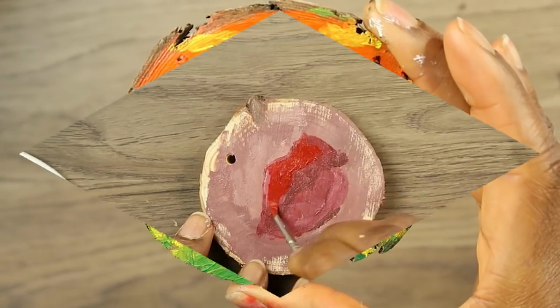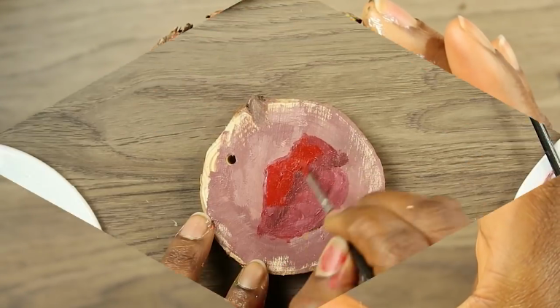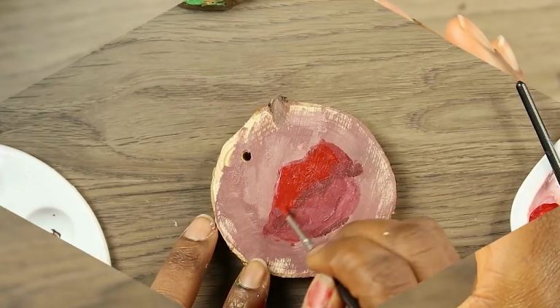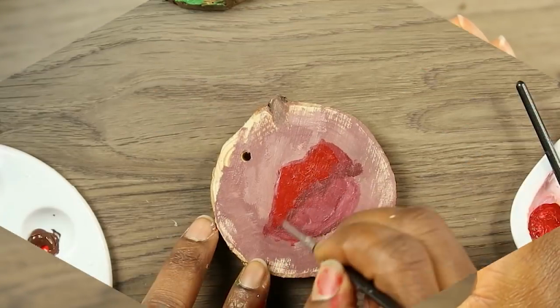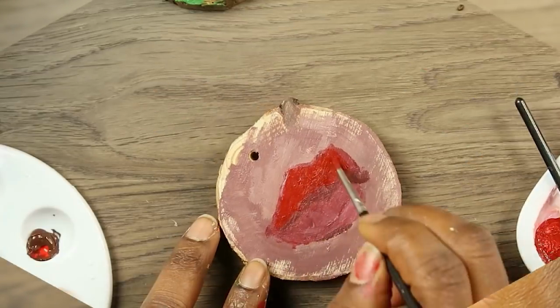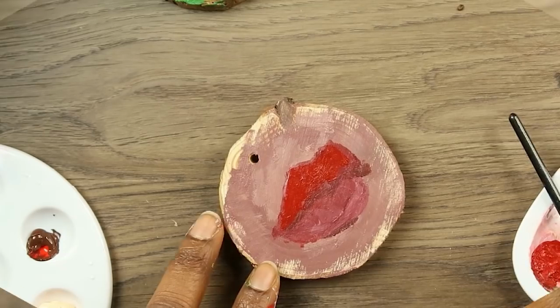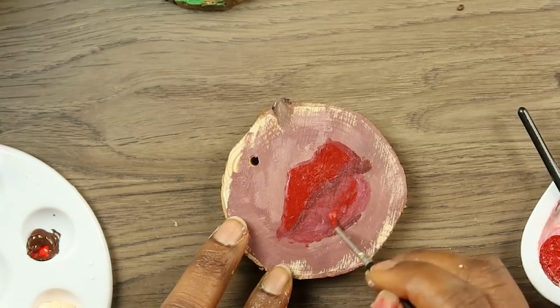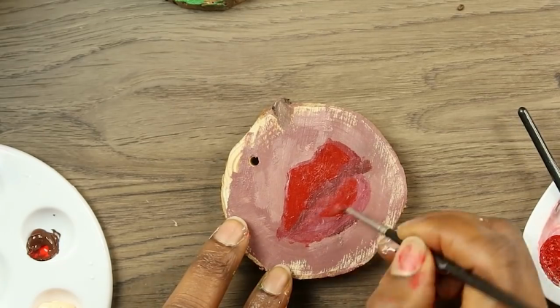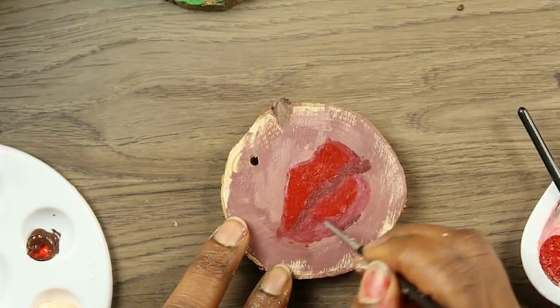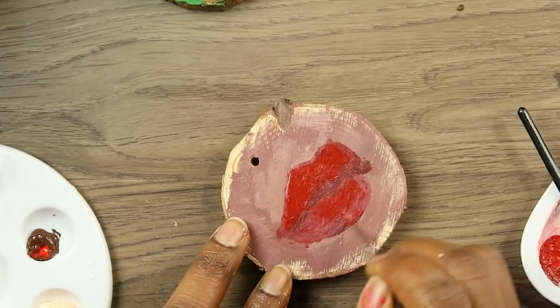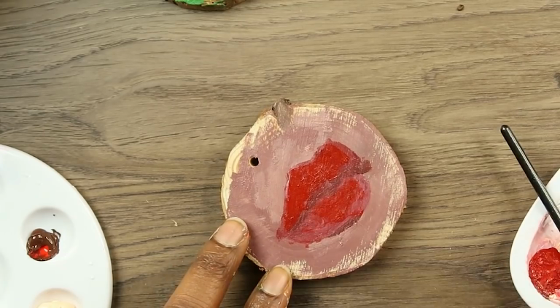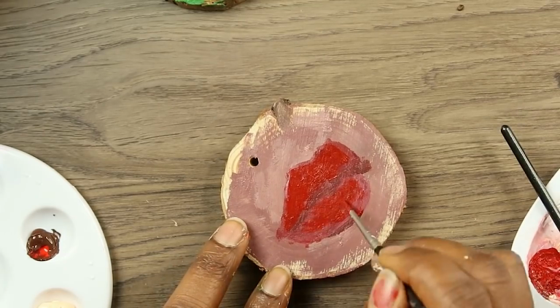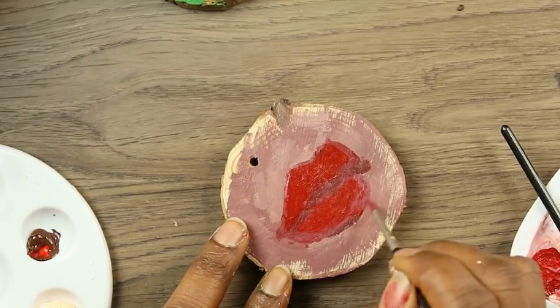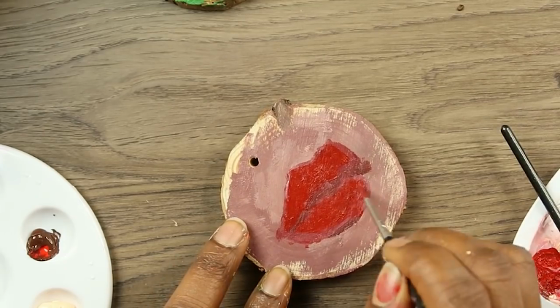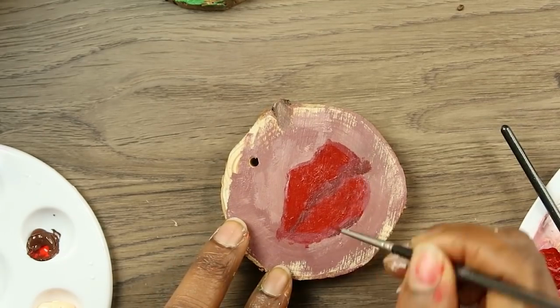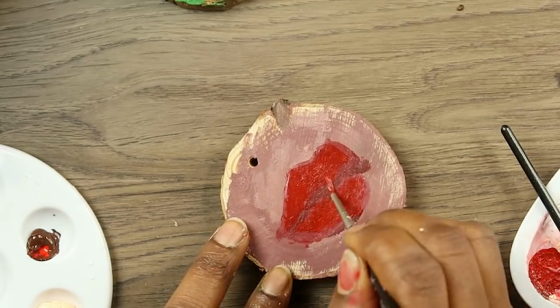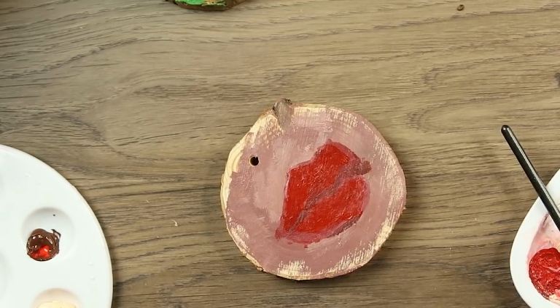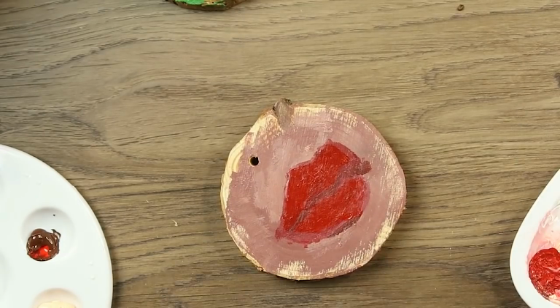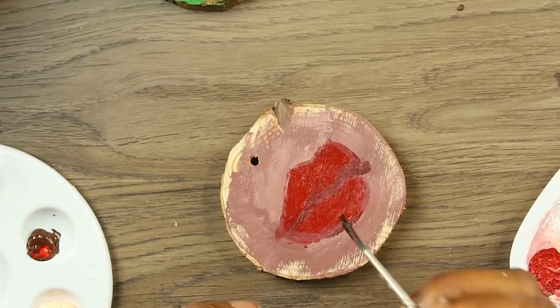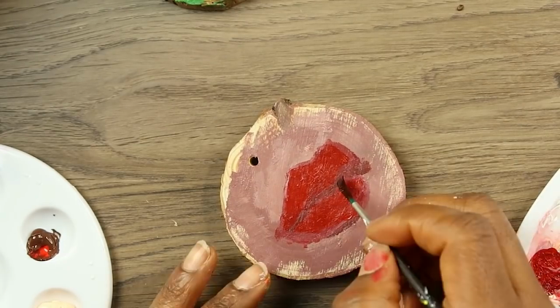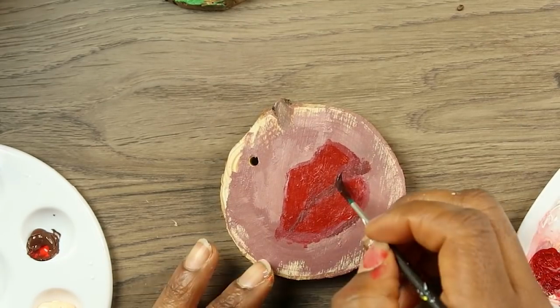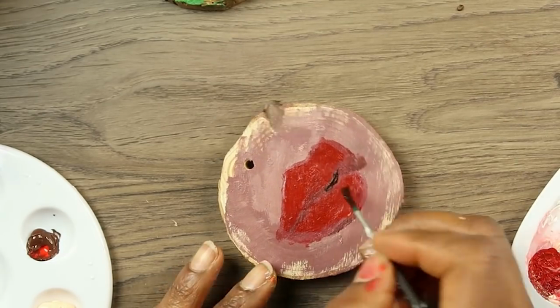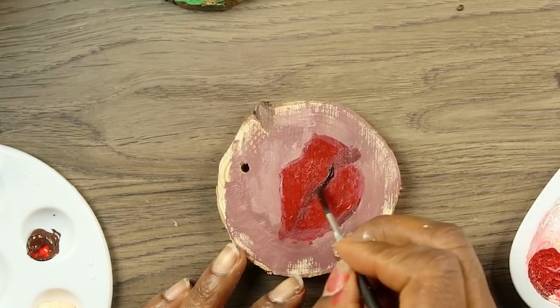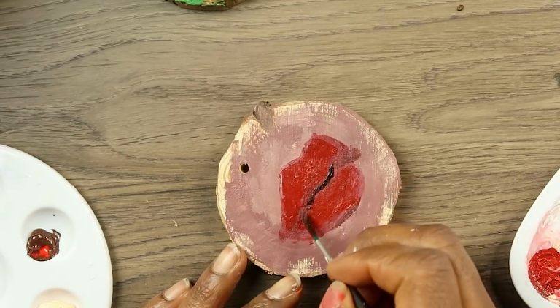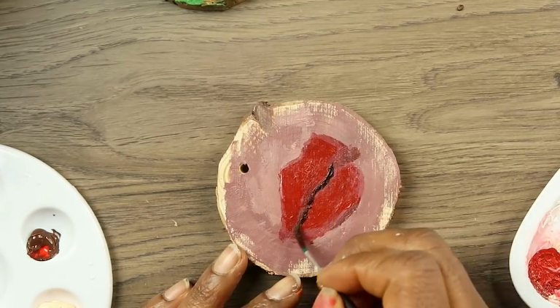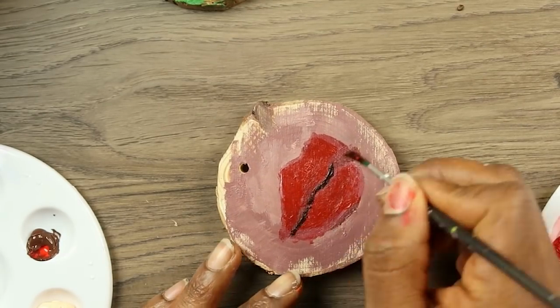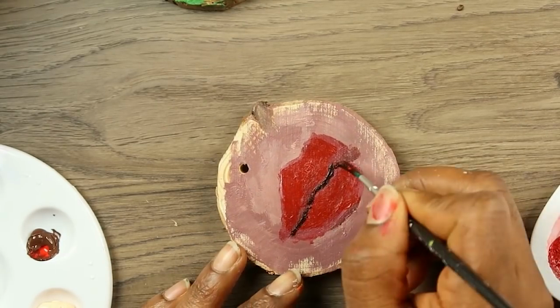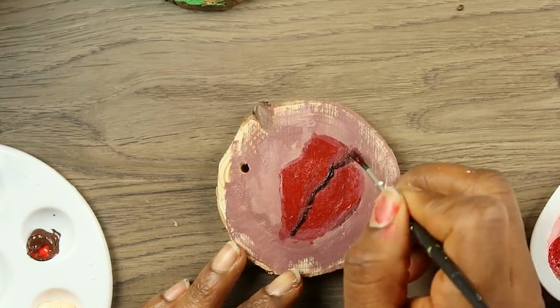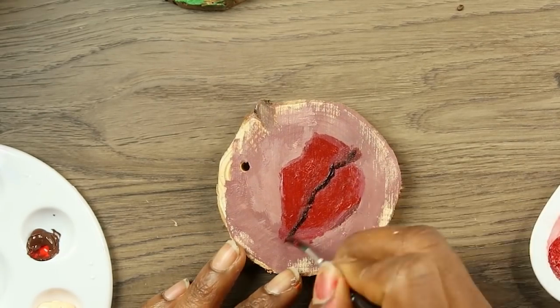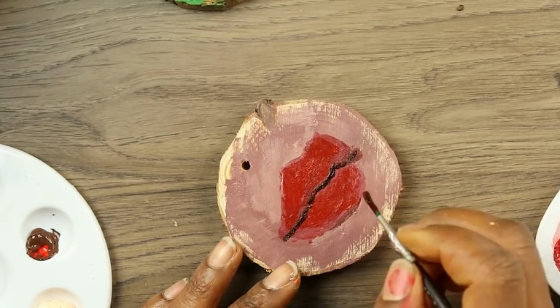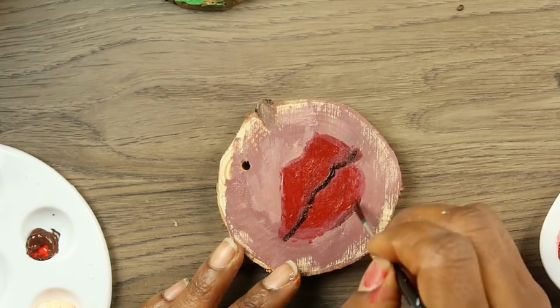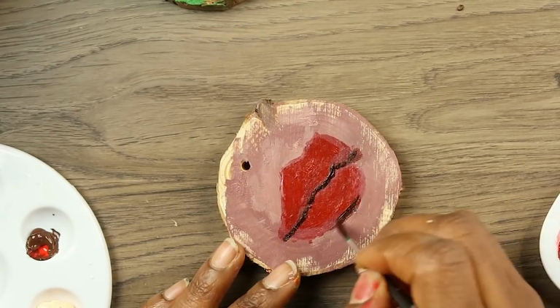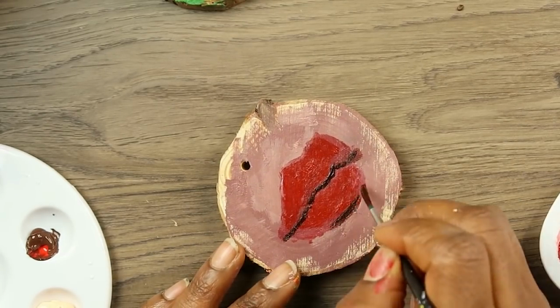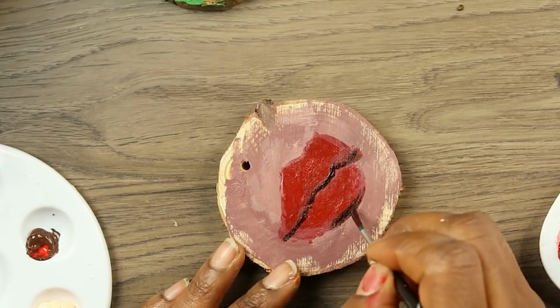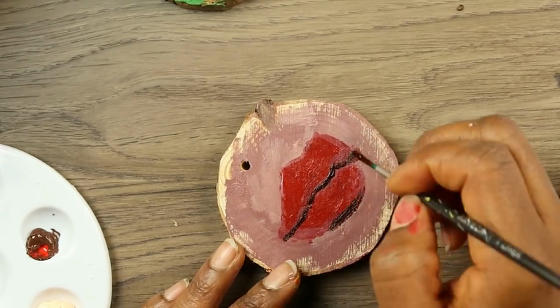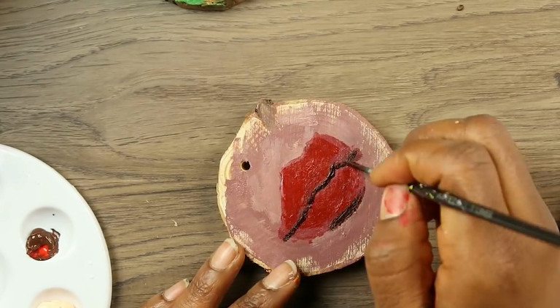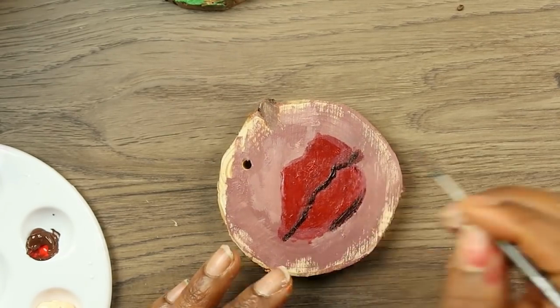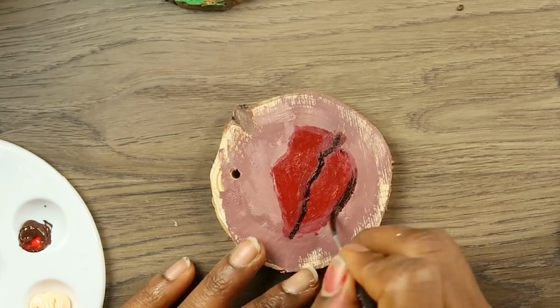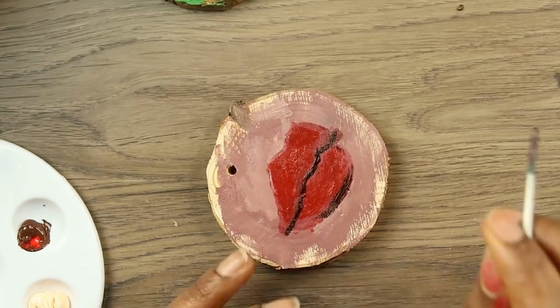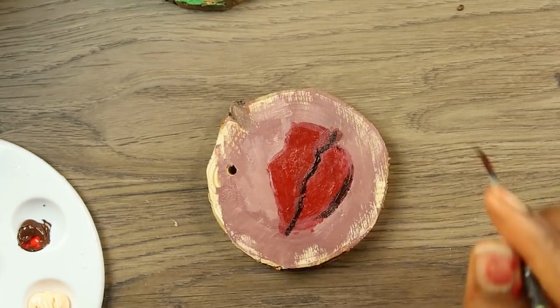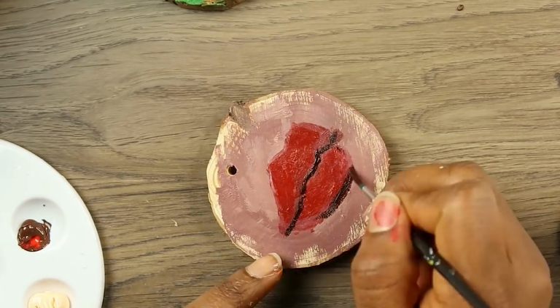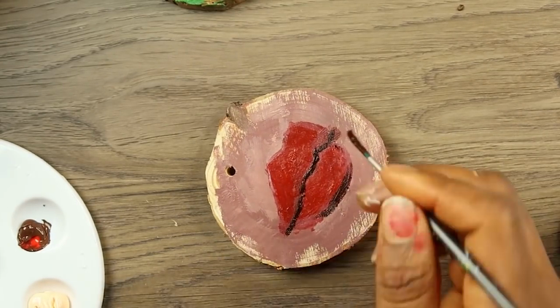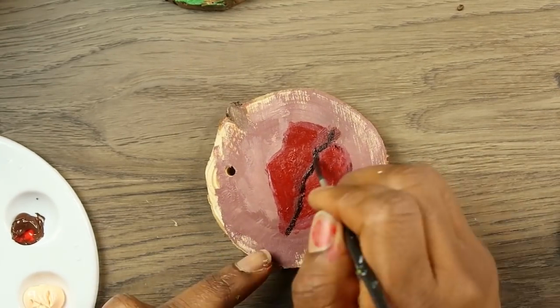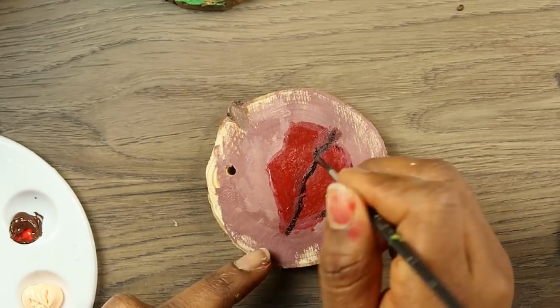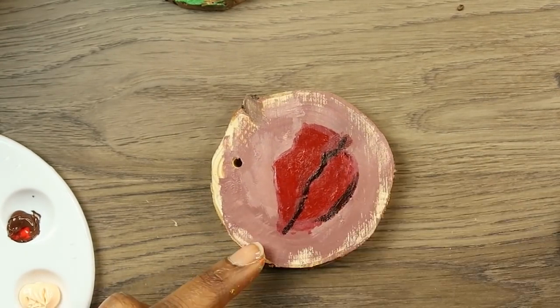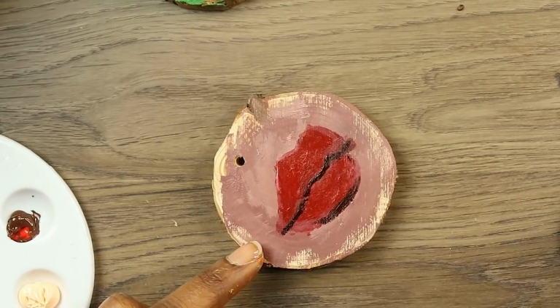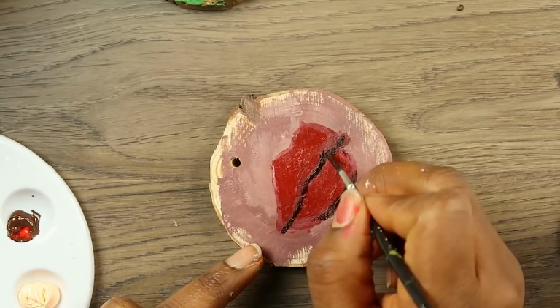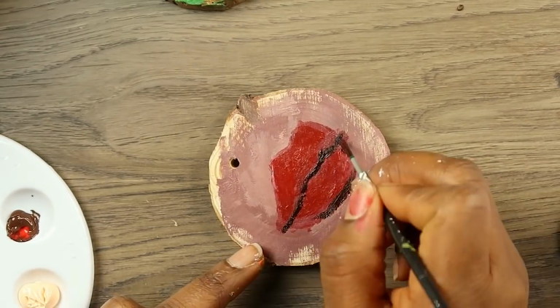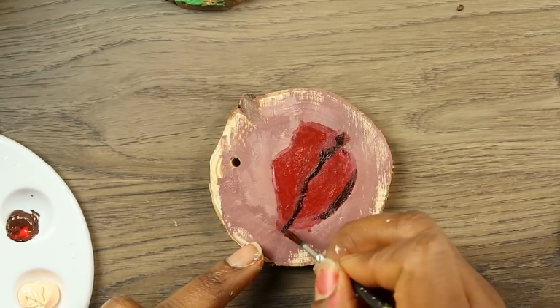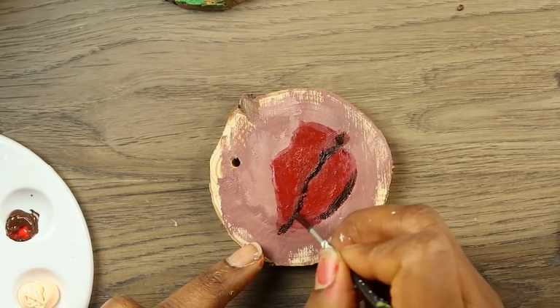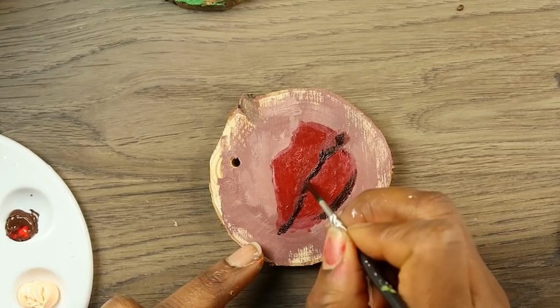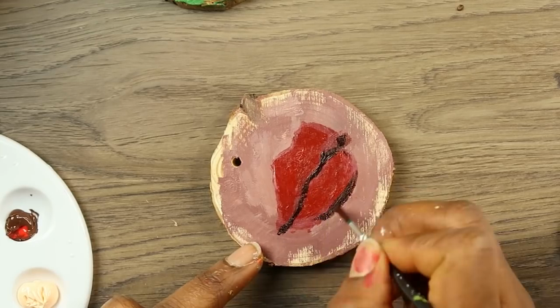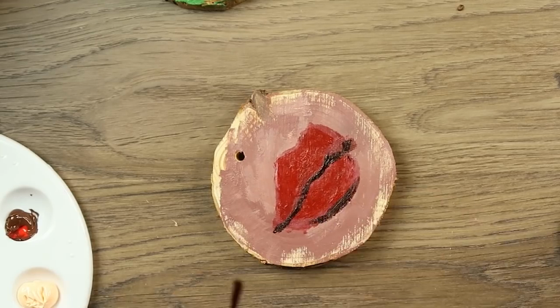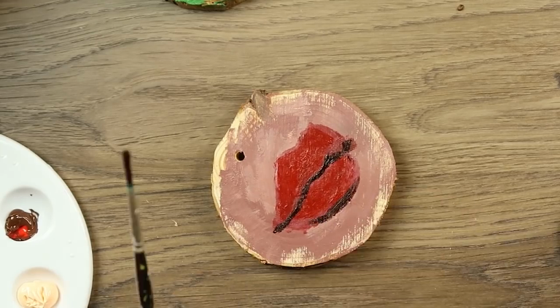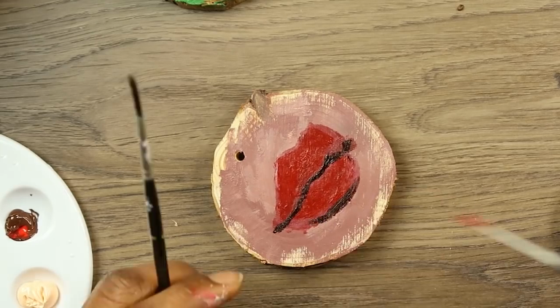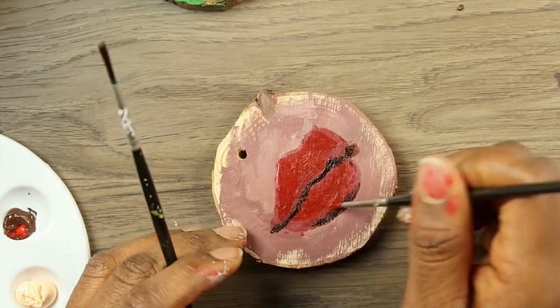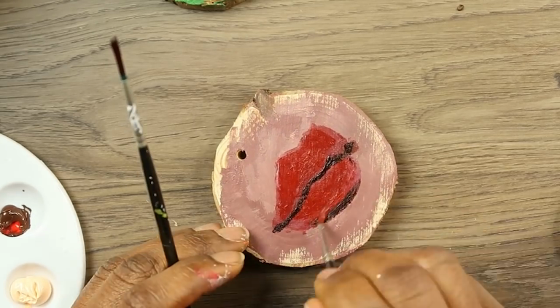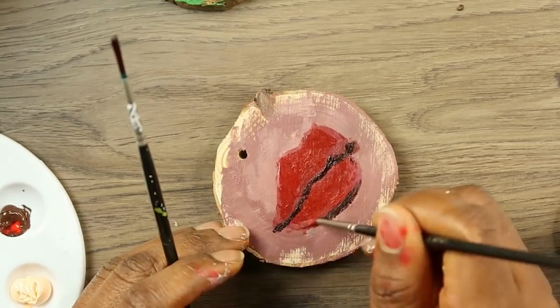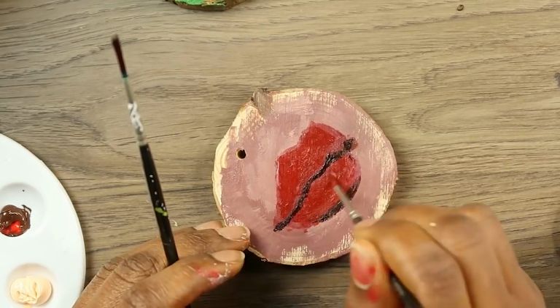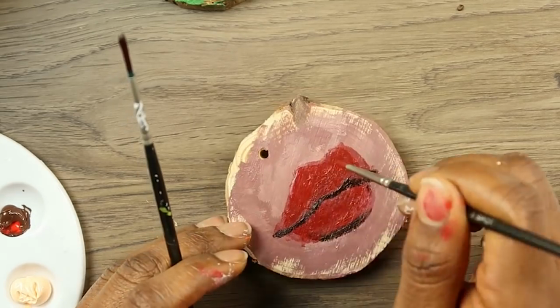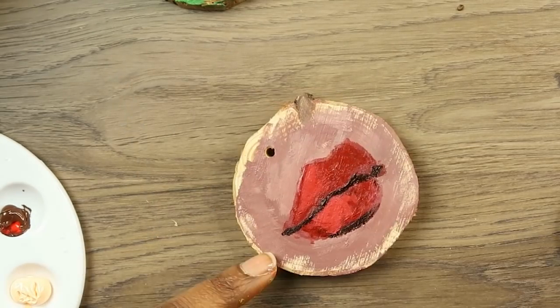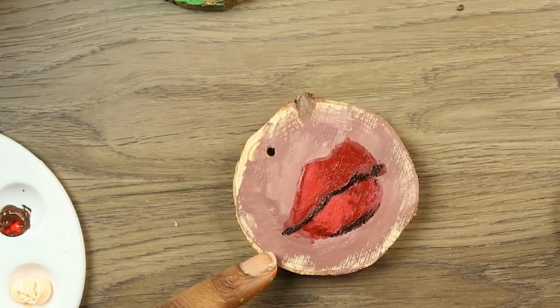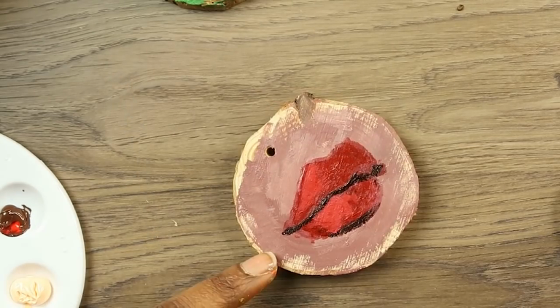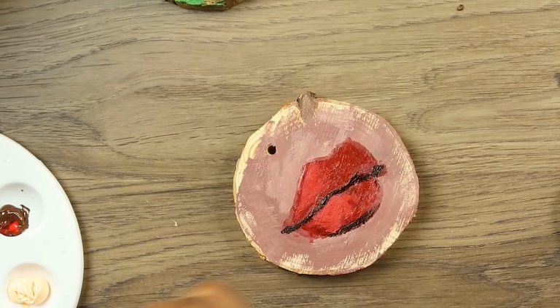Here I am moving on to the lips. I definitely didn't know how to paint these lips but I still like the results.